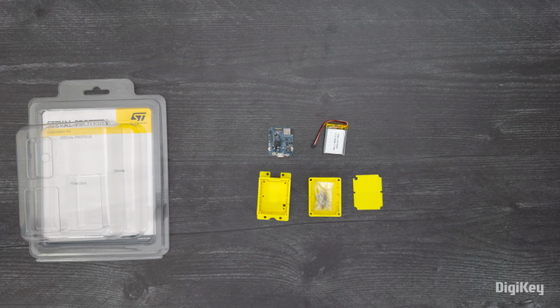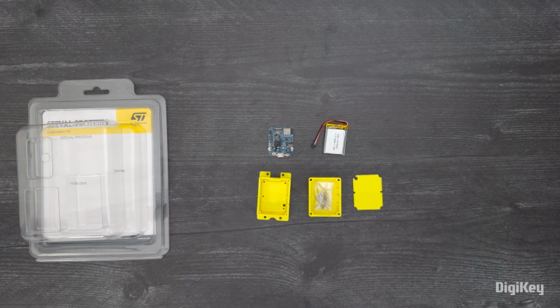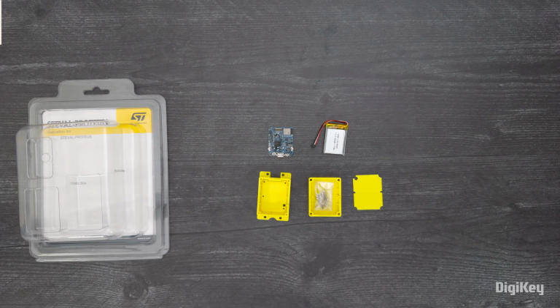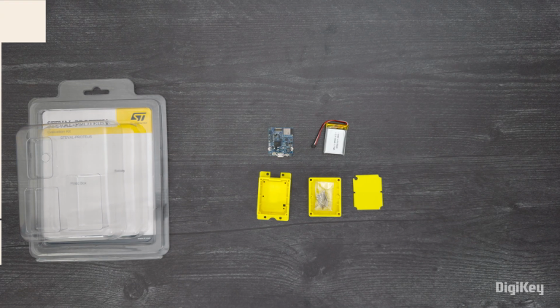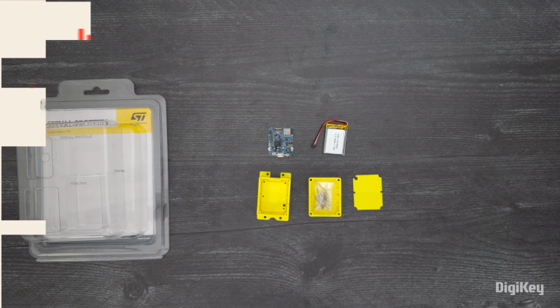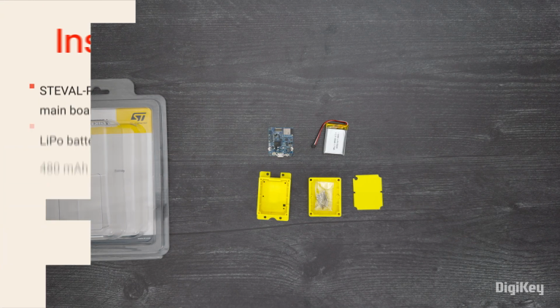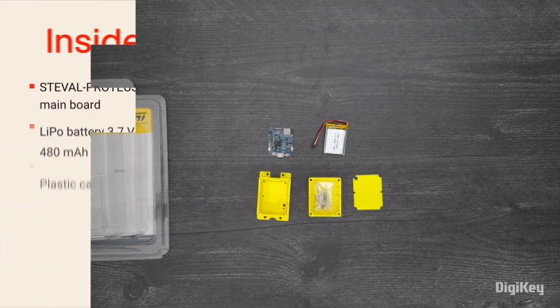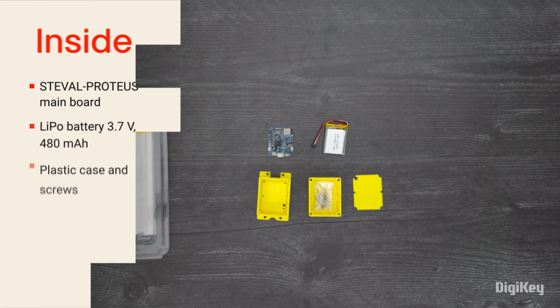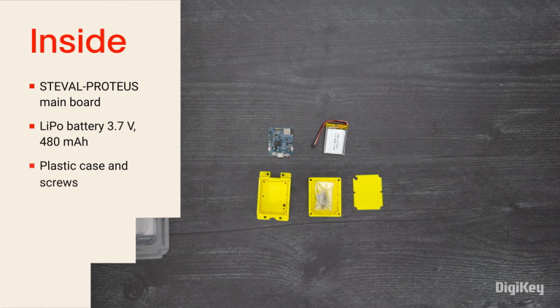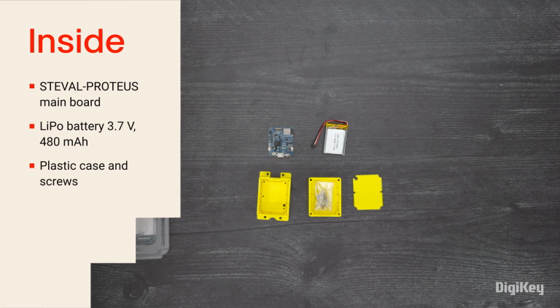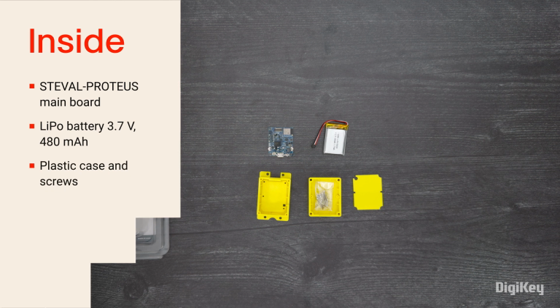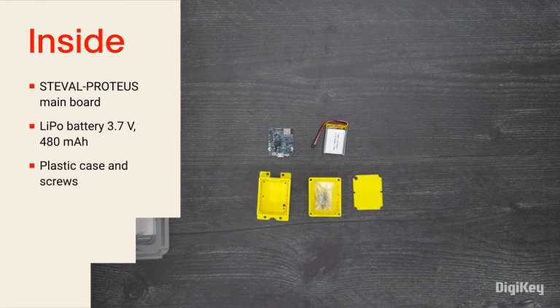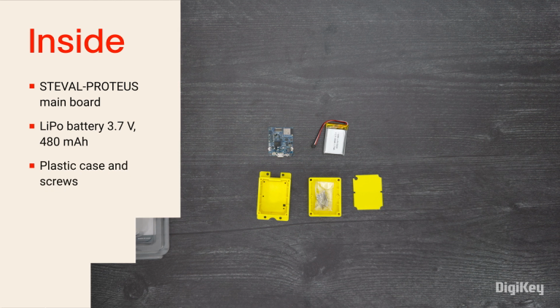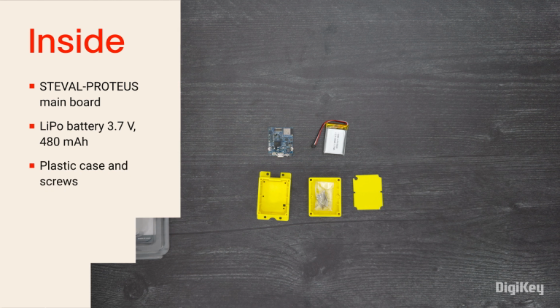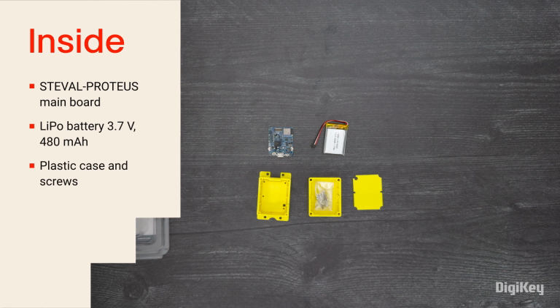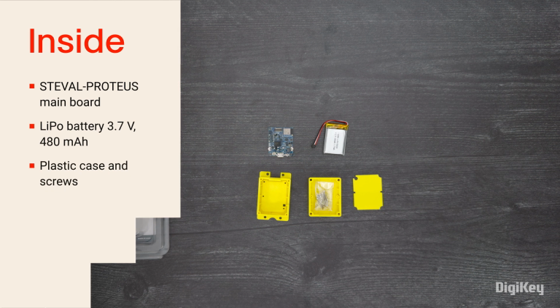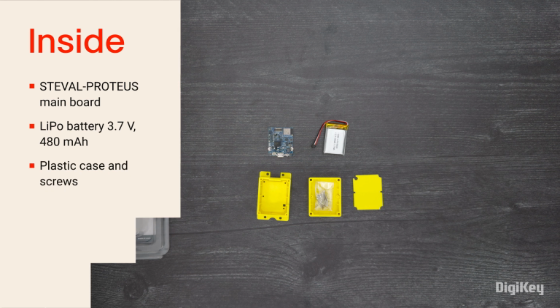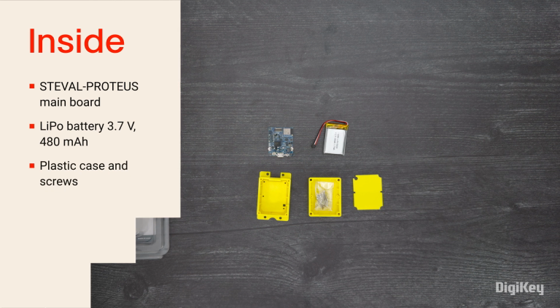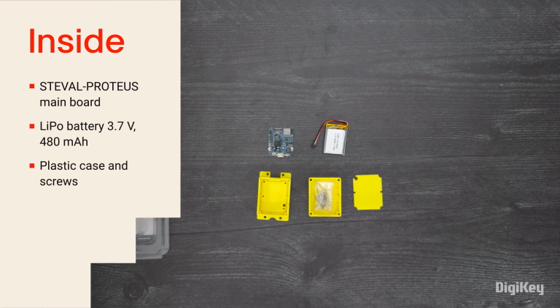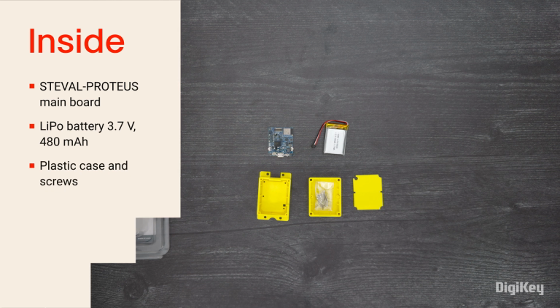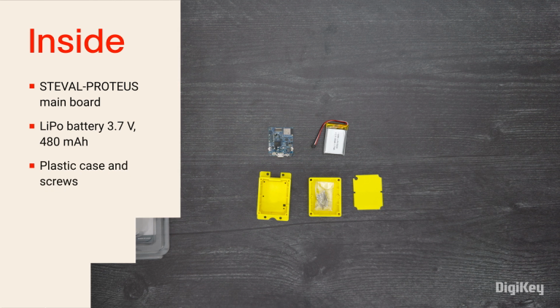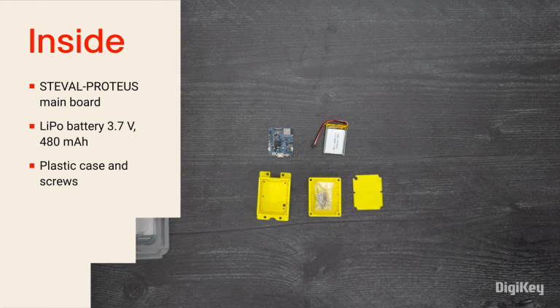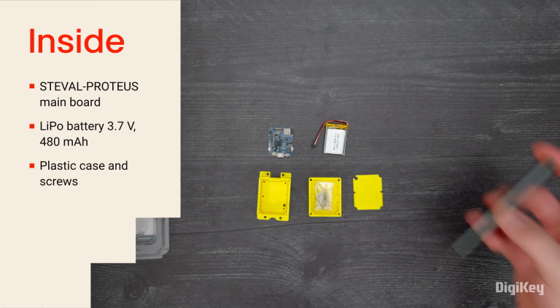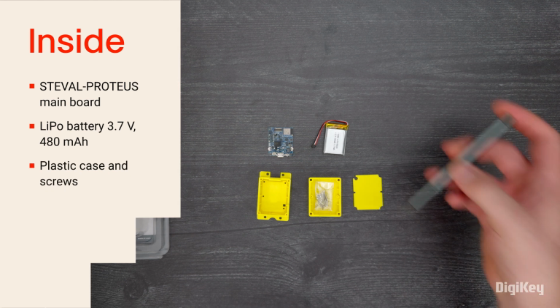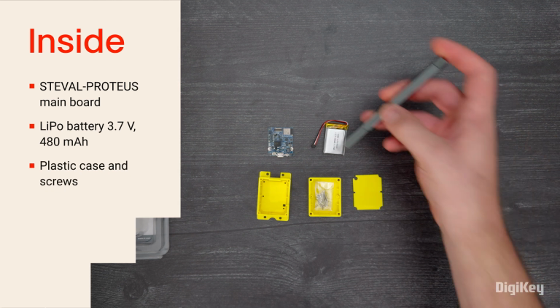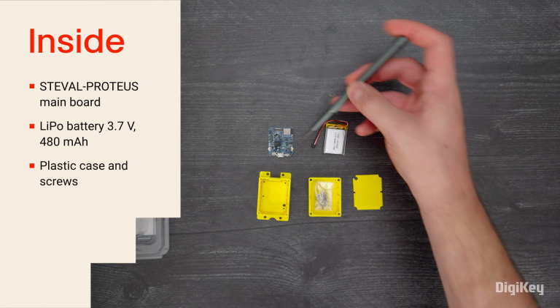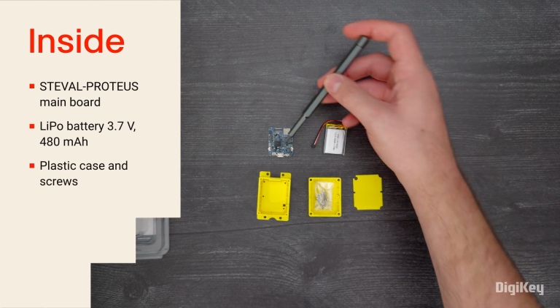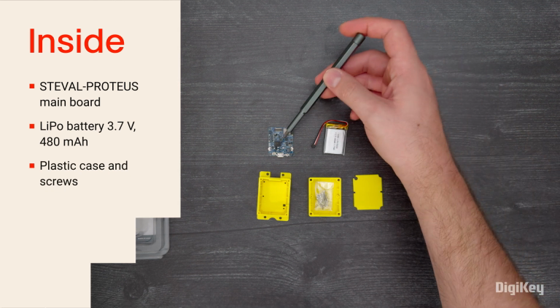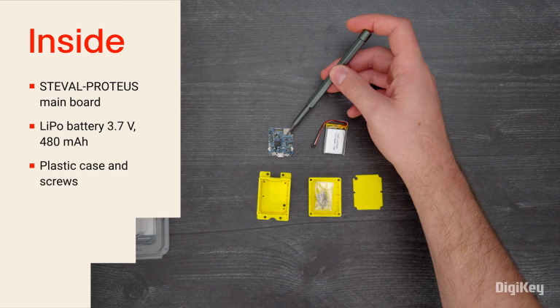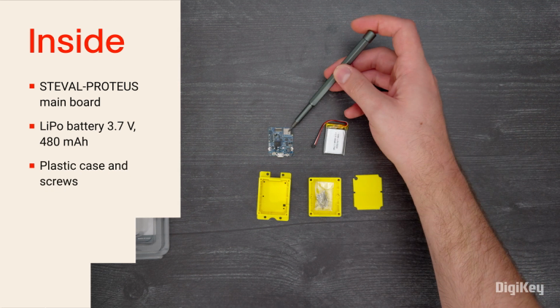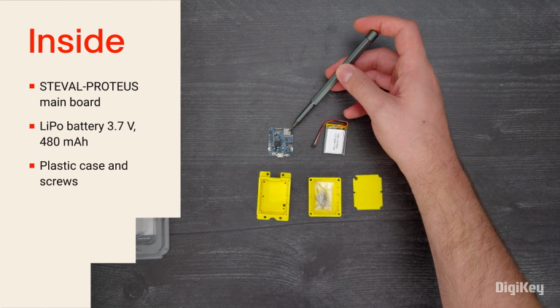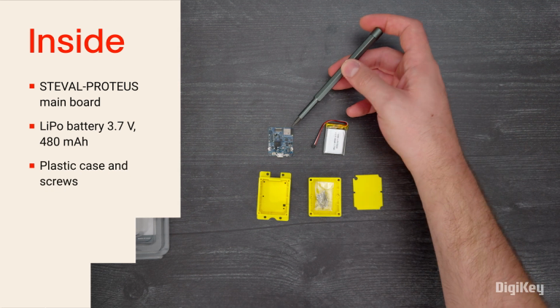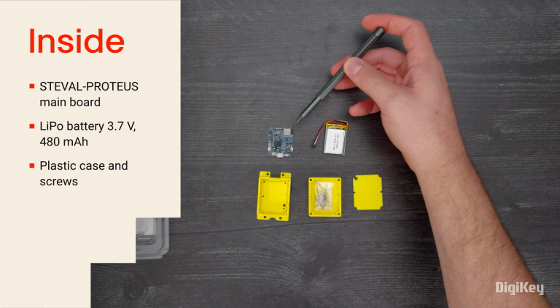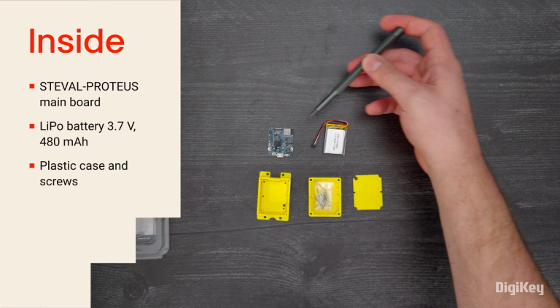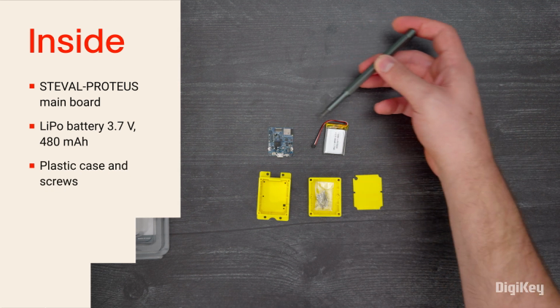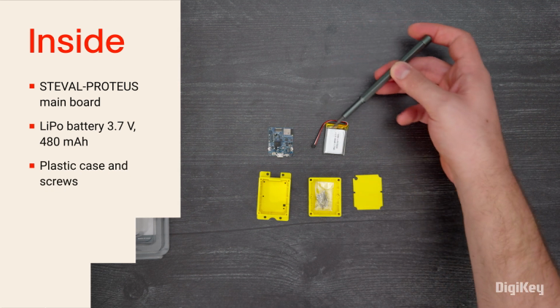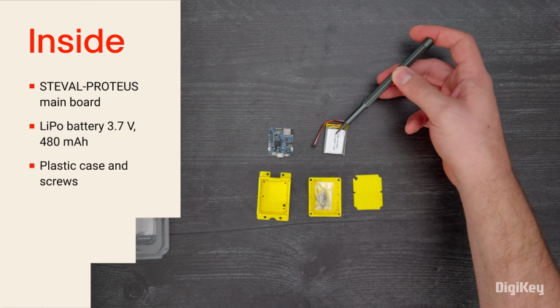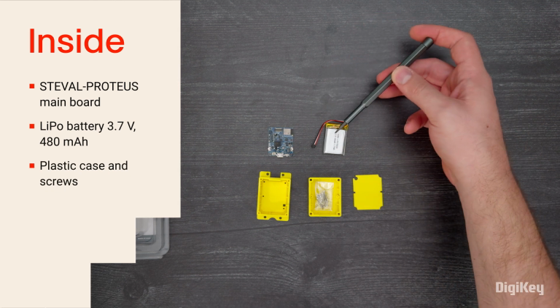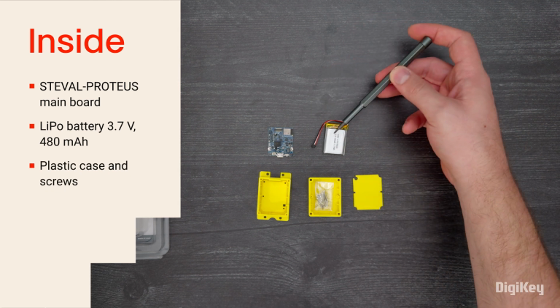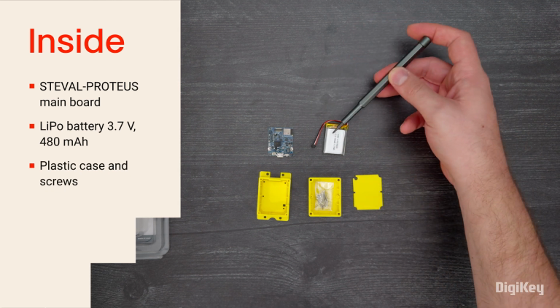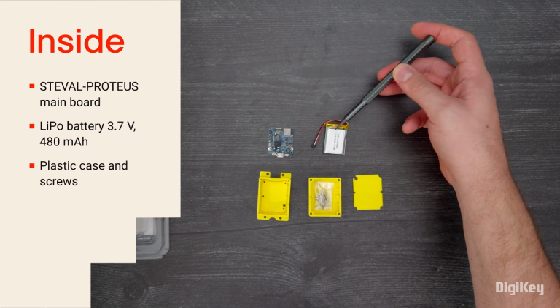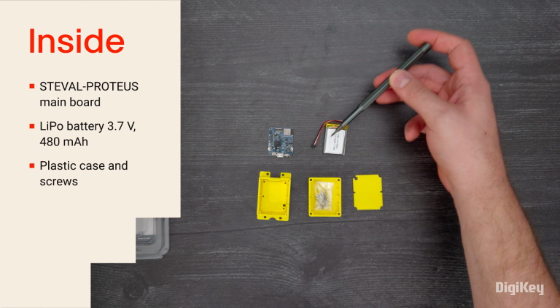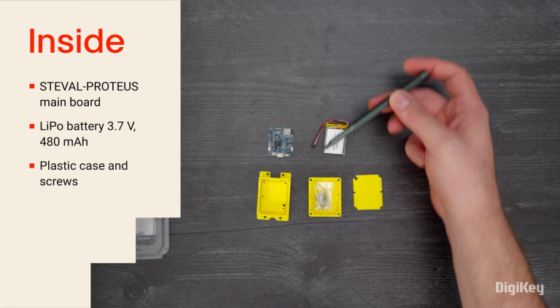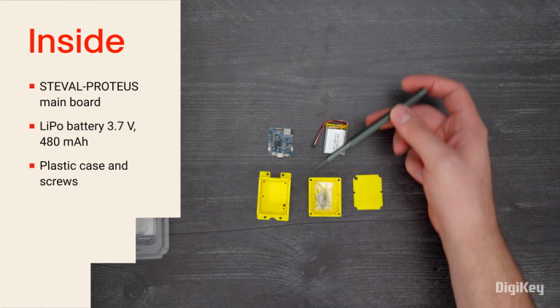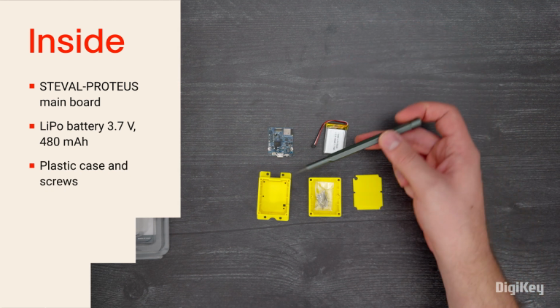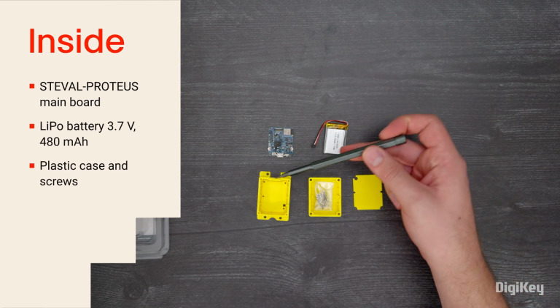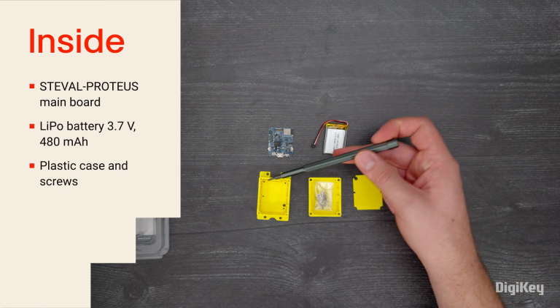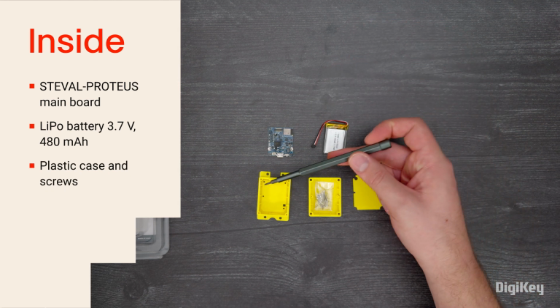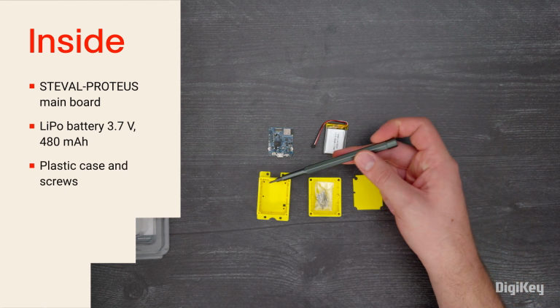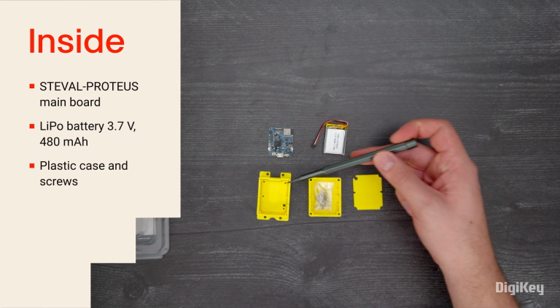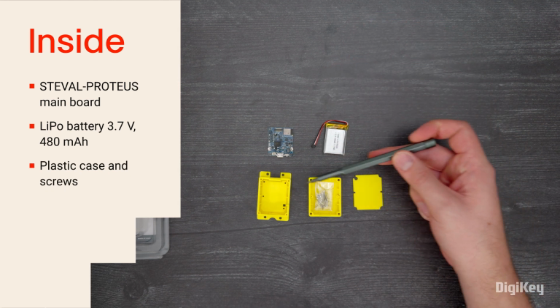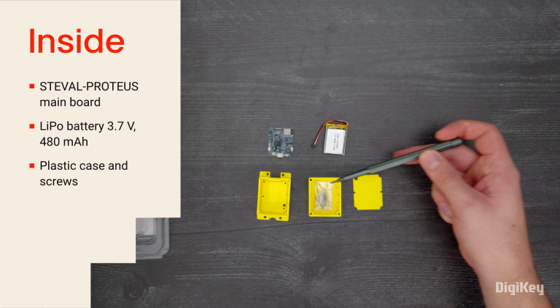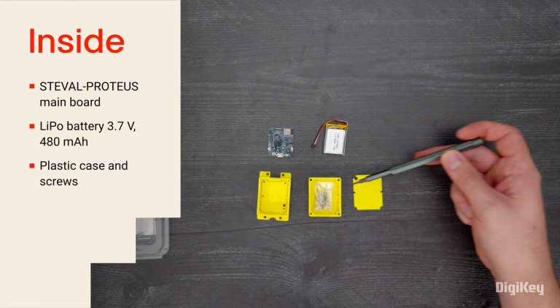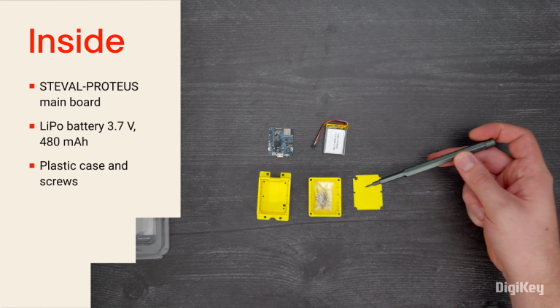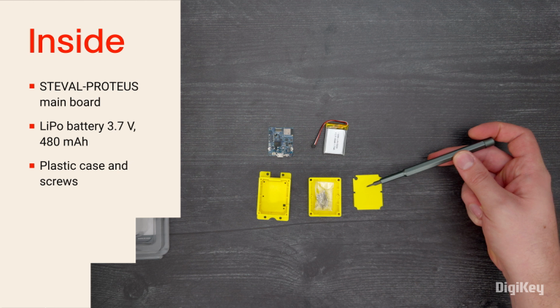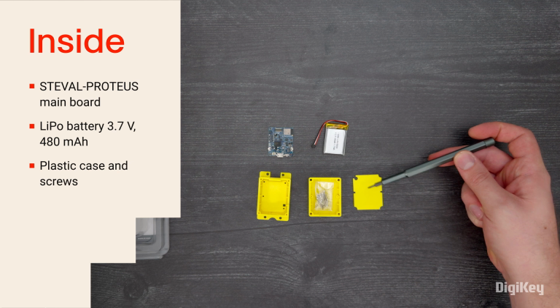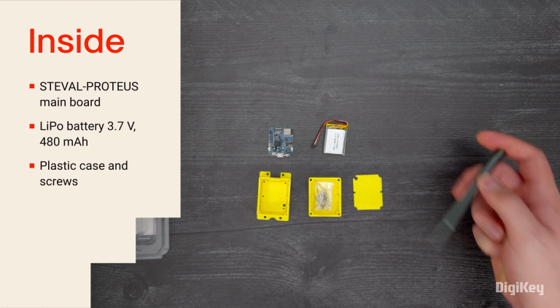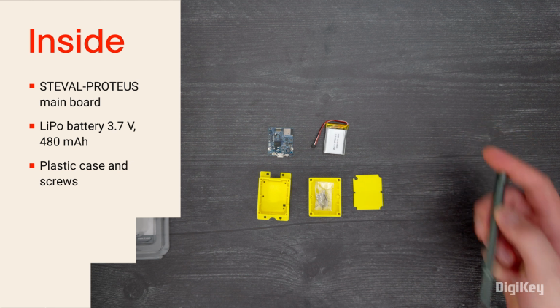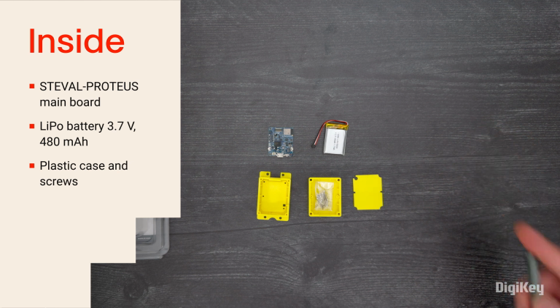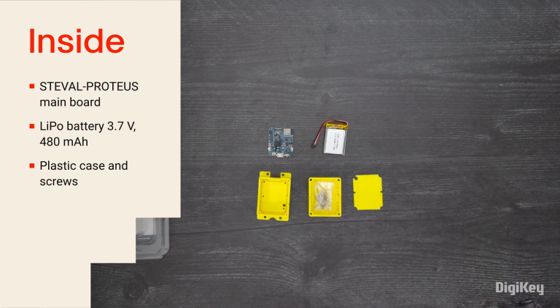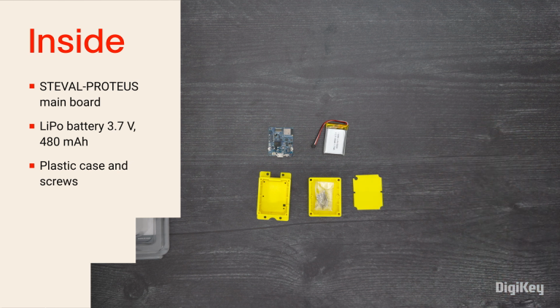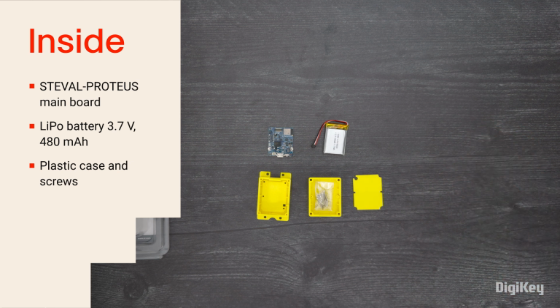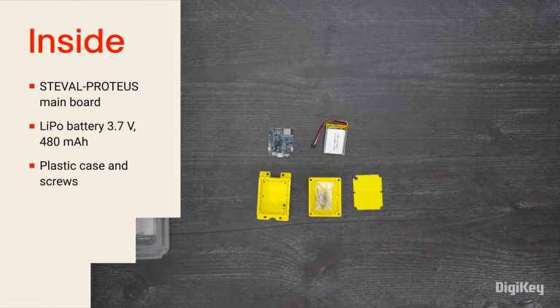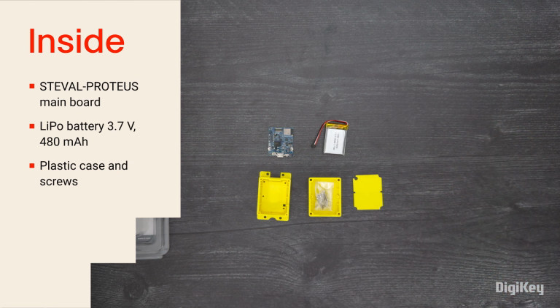Inside the kit, you'll find the ST-Eval Proteus main board, a LiPo battery, and a plastic case with some screws.